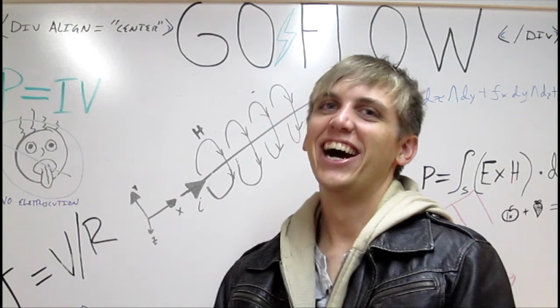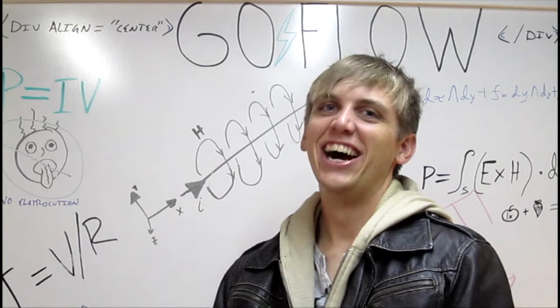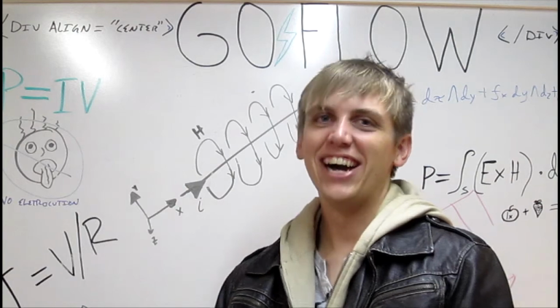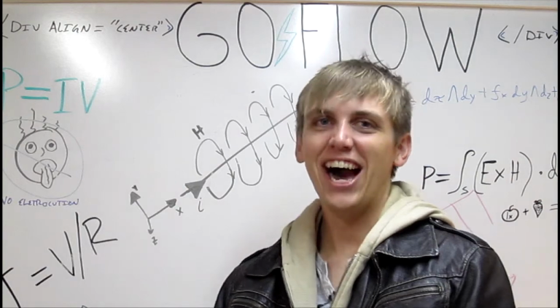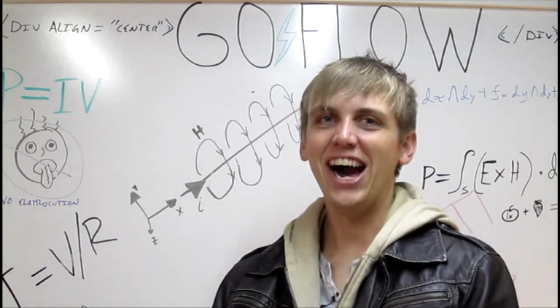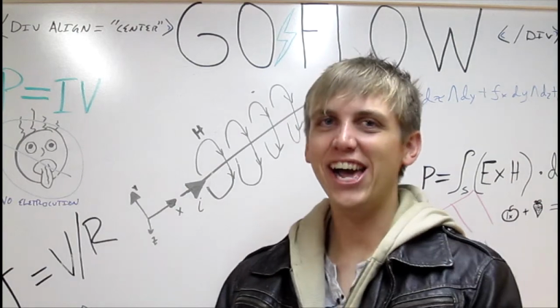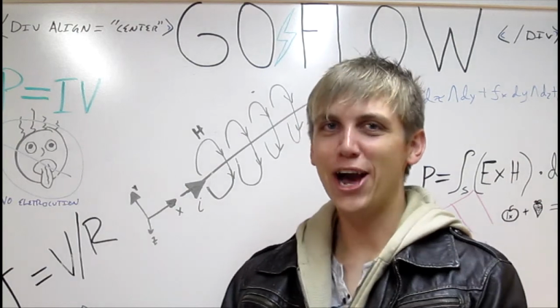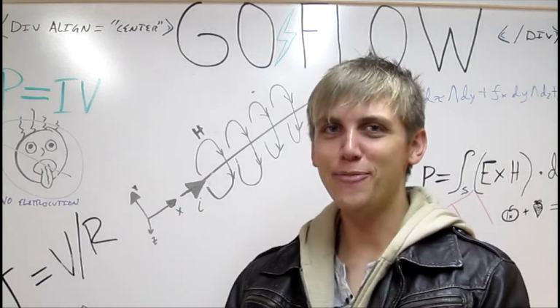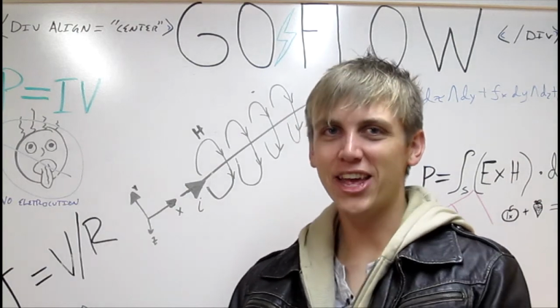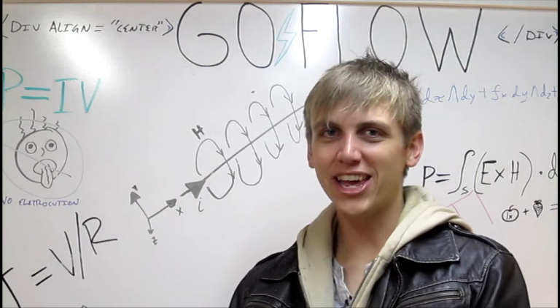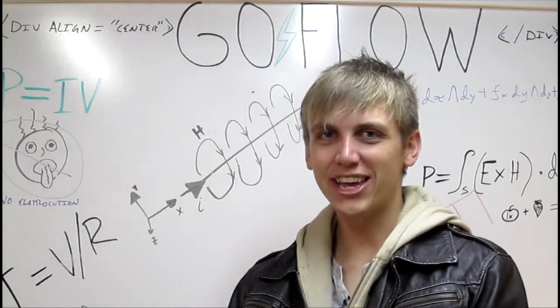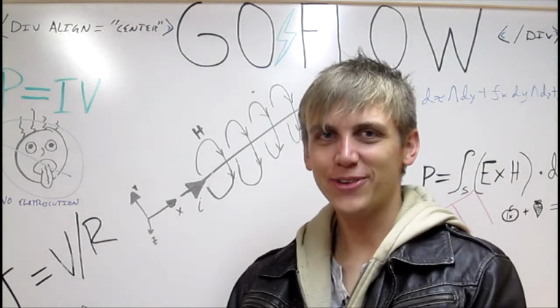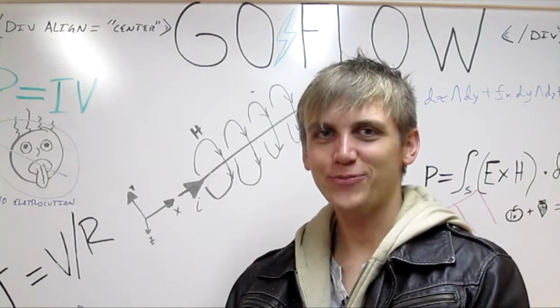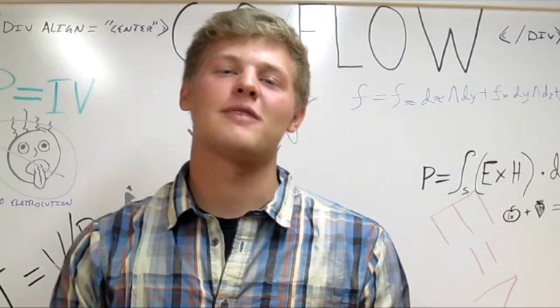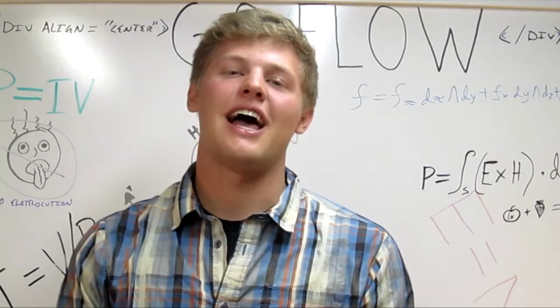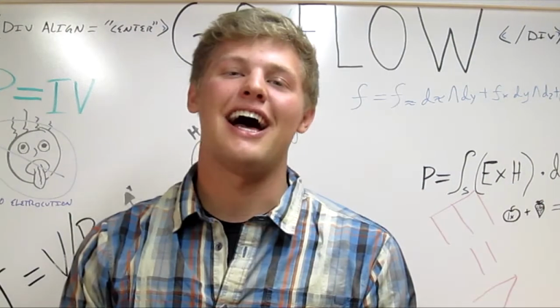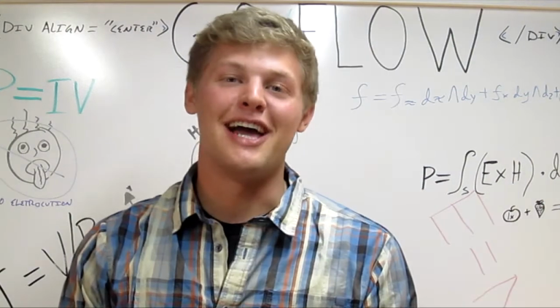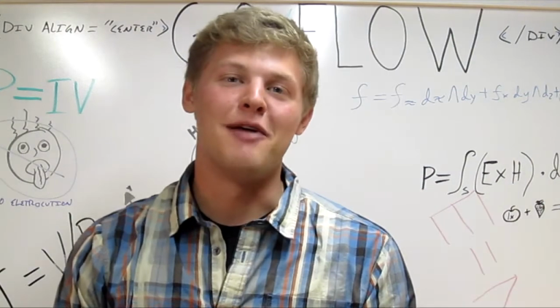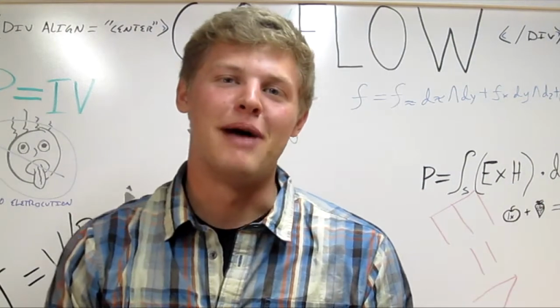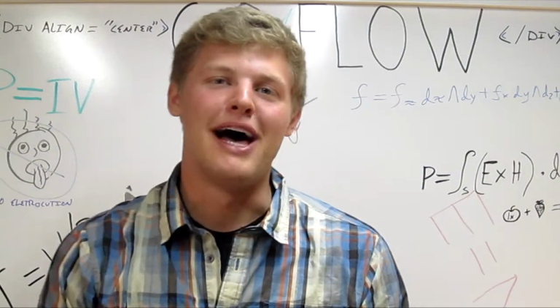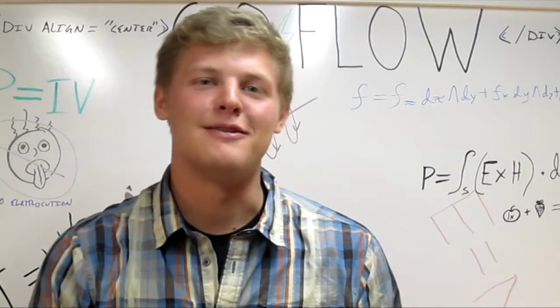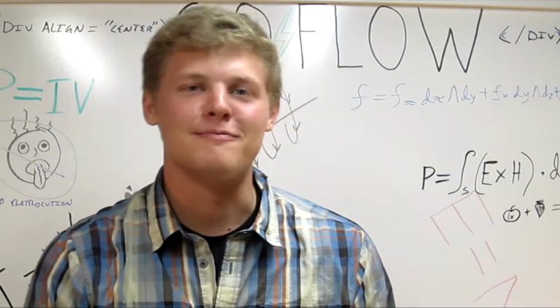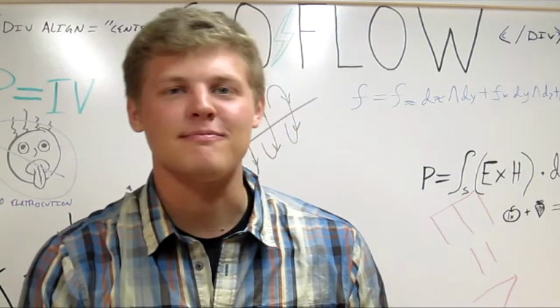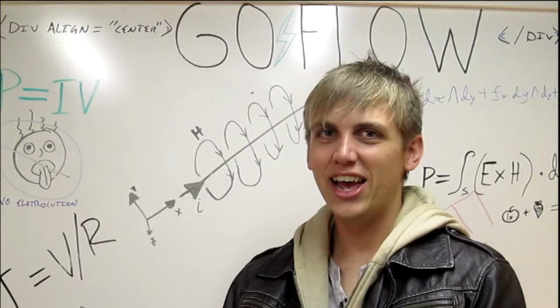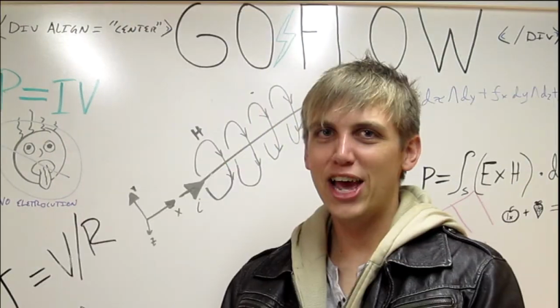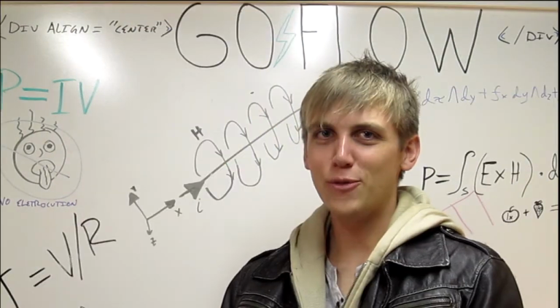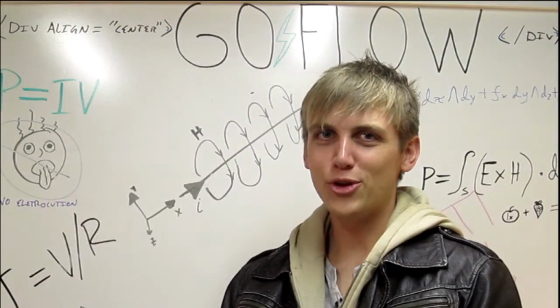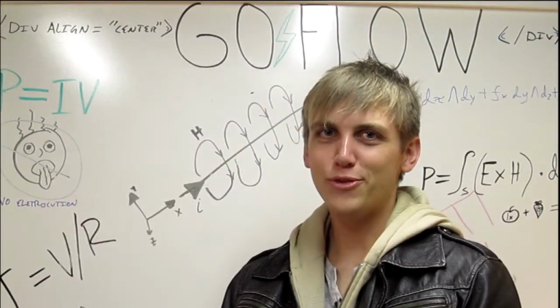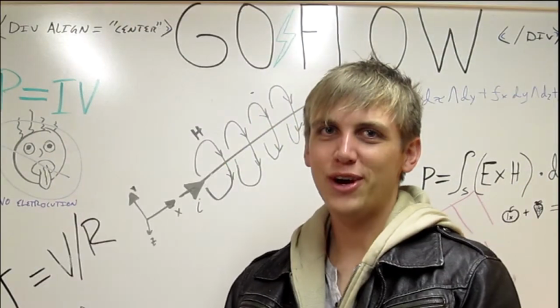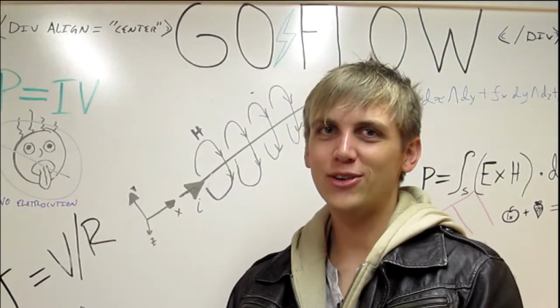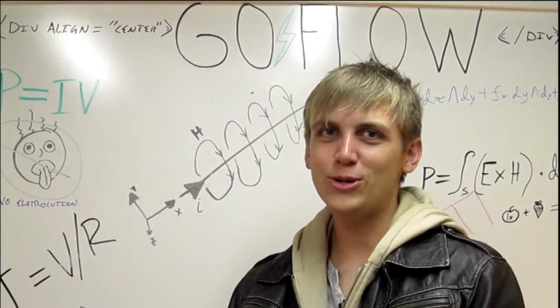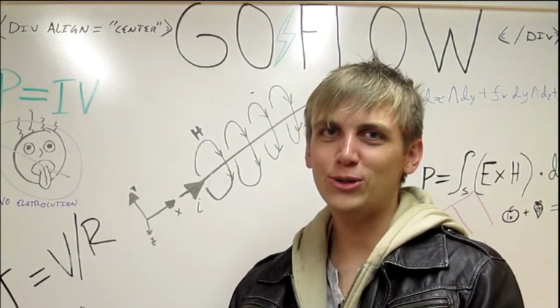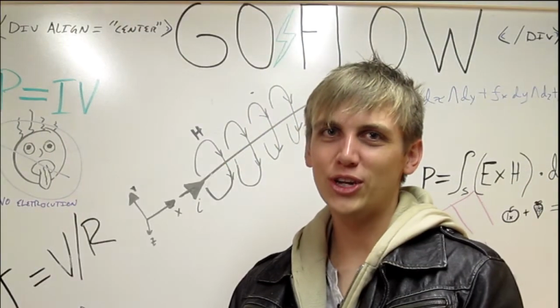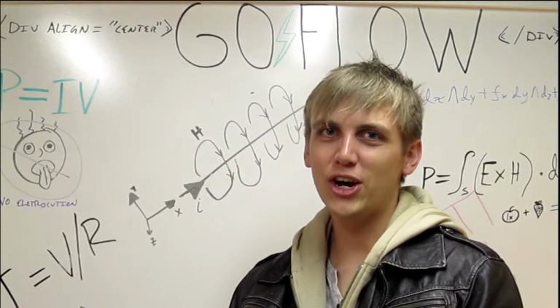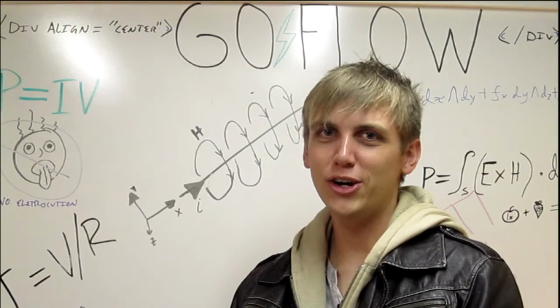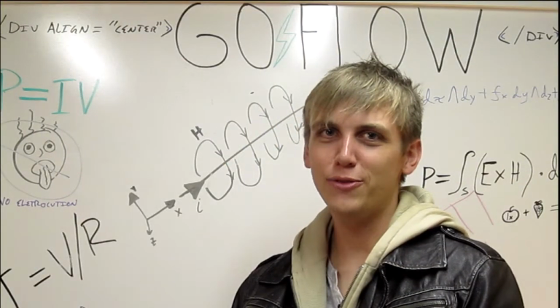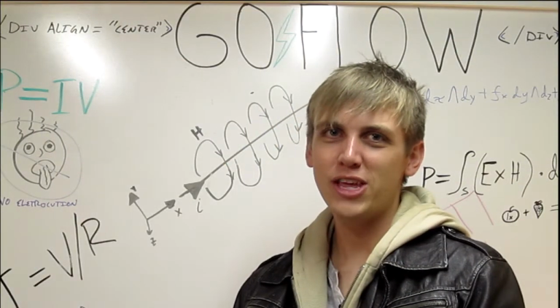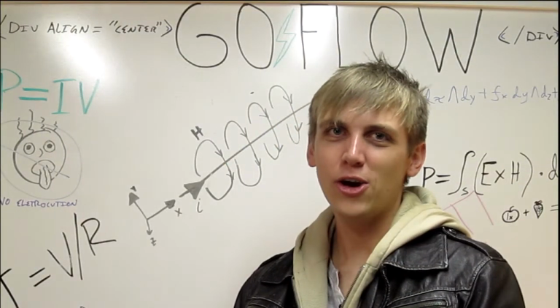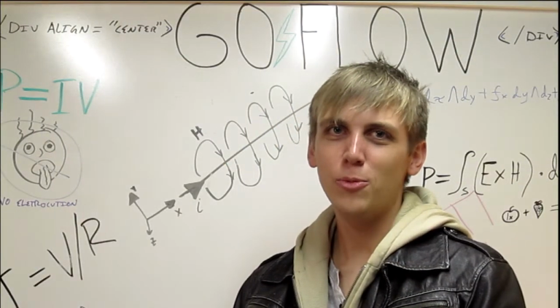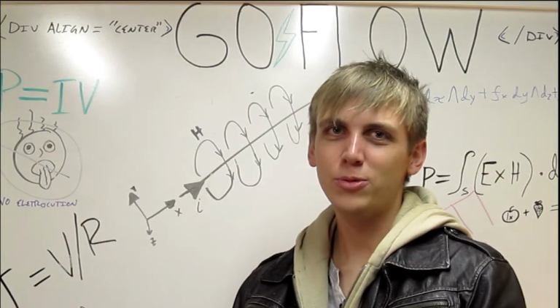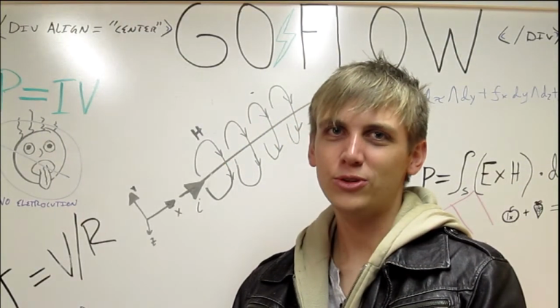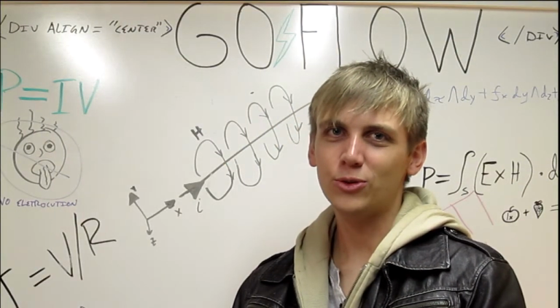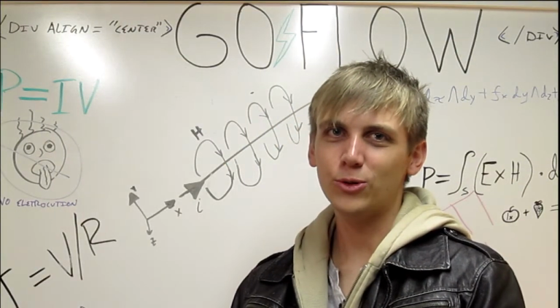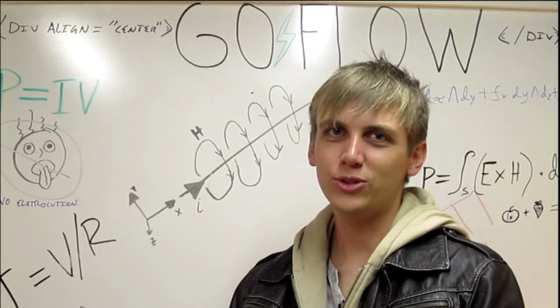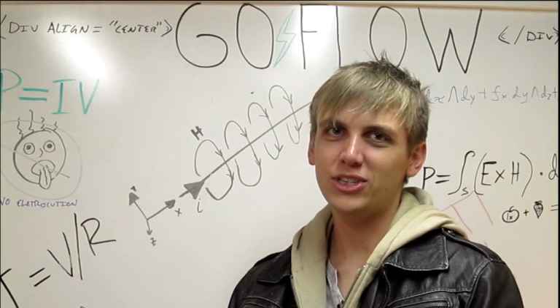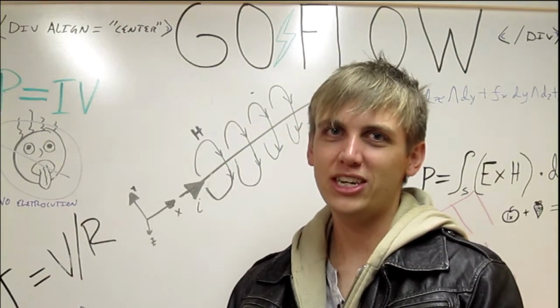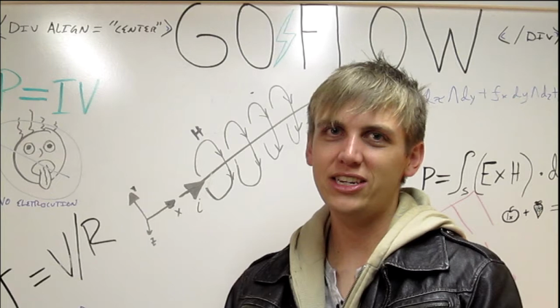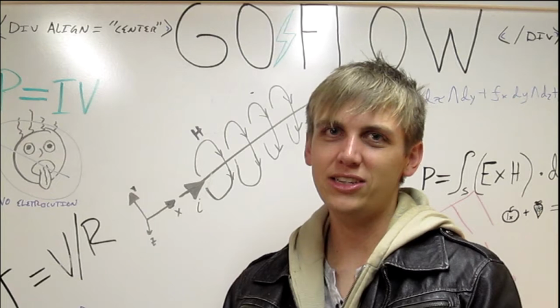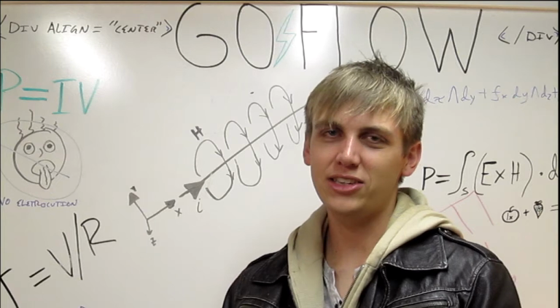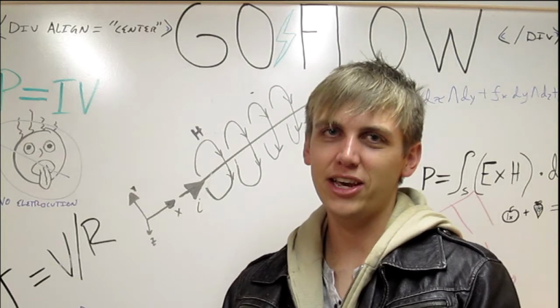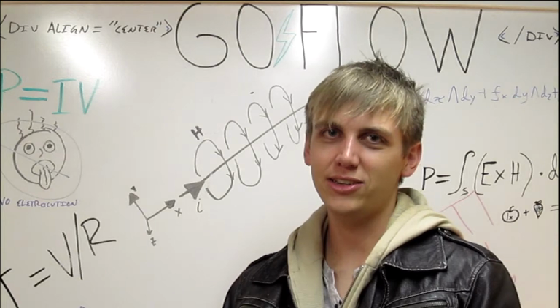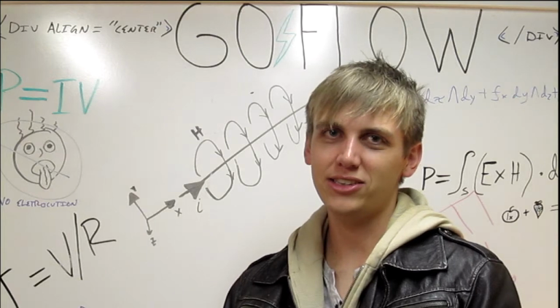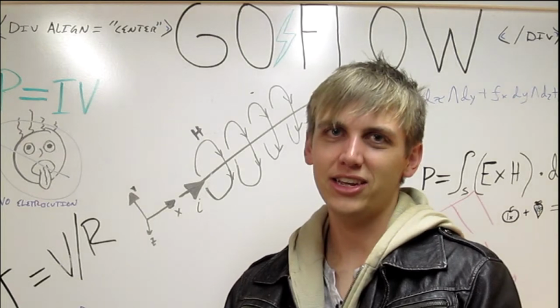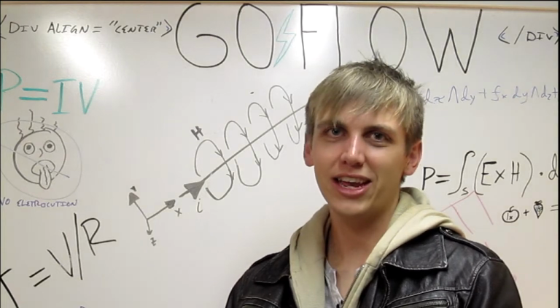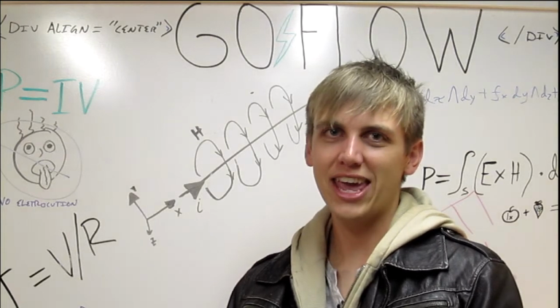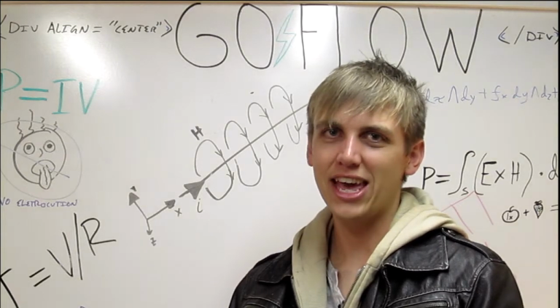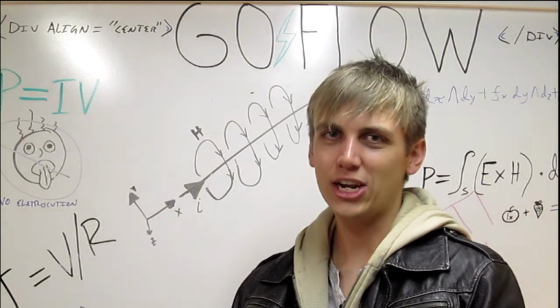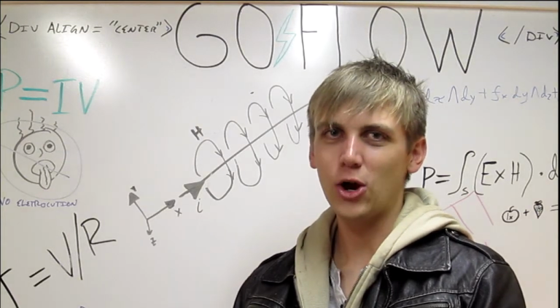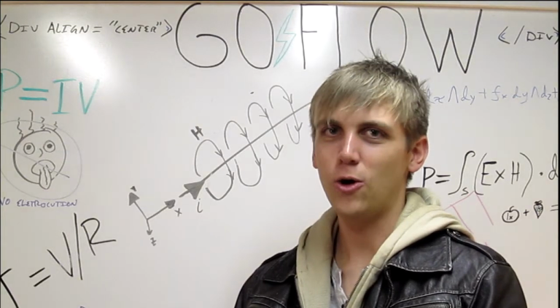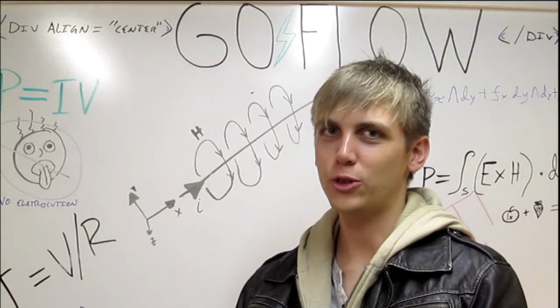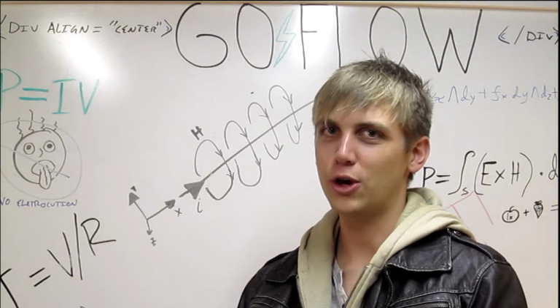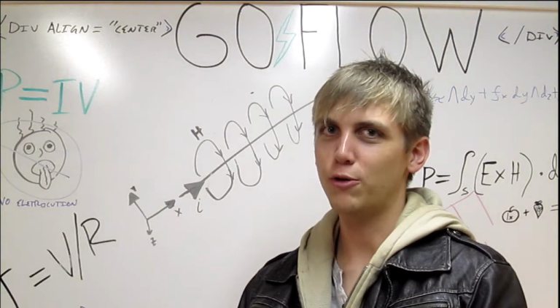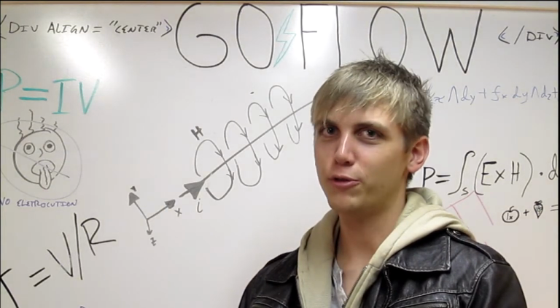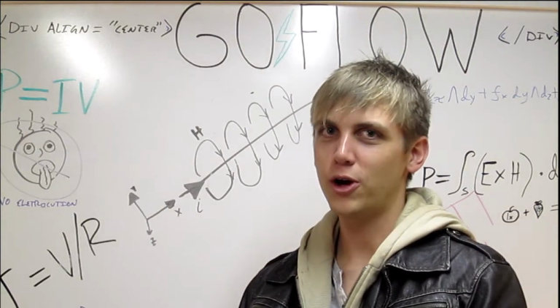Hi, I'm Nick. Hi, I'm Matt. And we're the founders of the open-source TDCS kit called GoFlow.